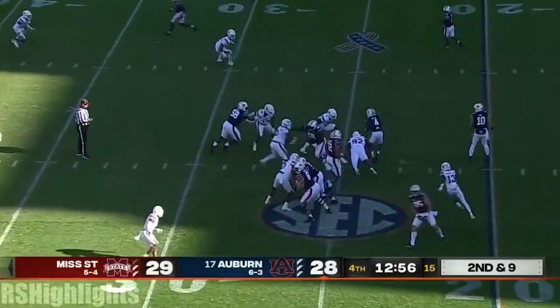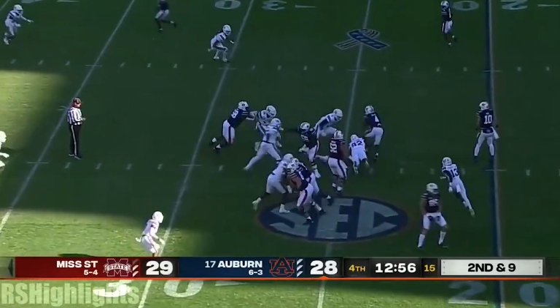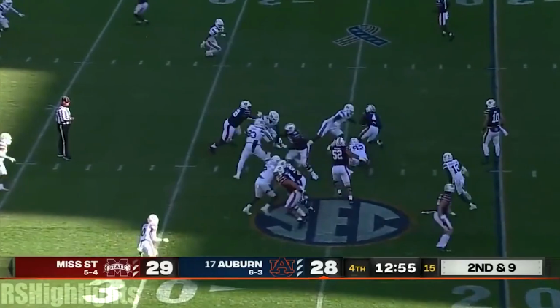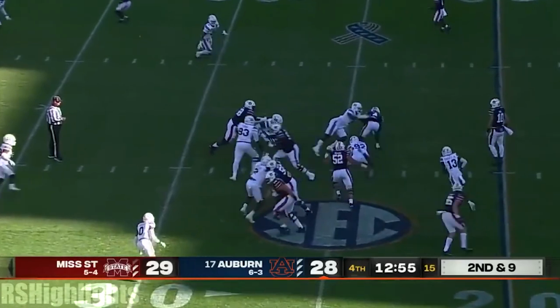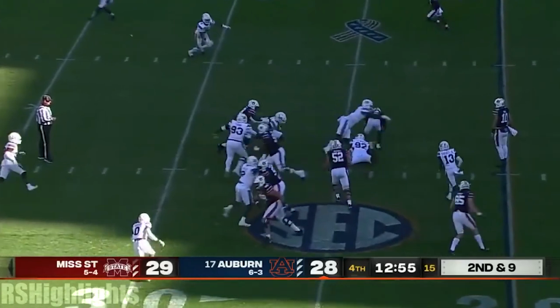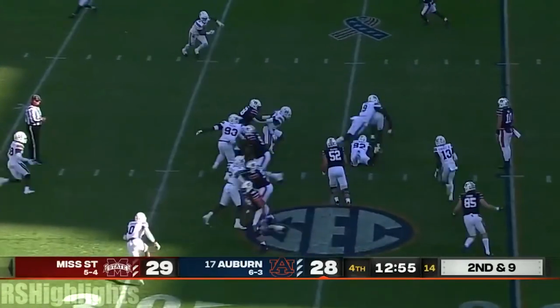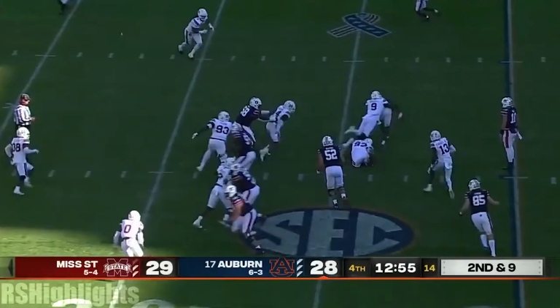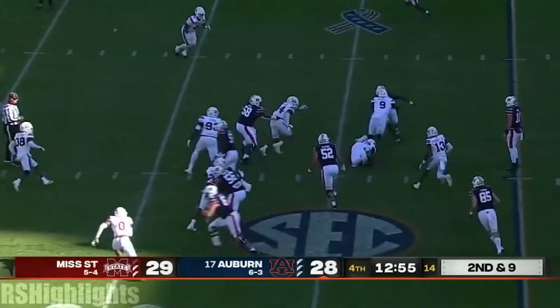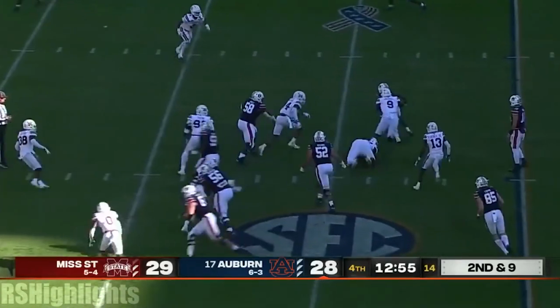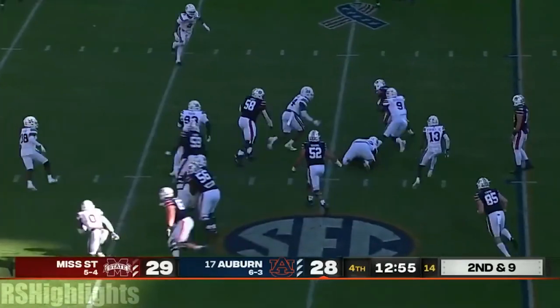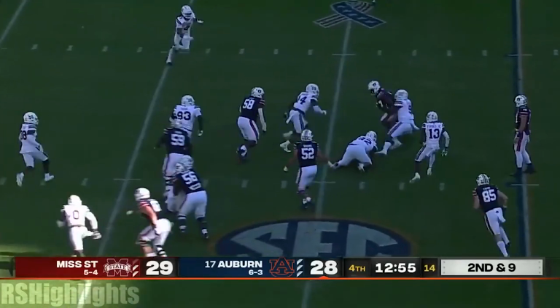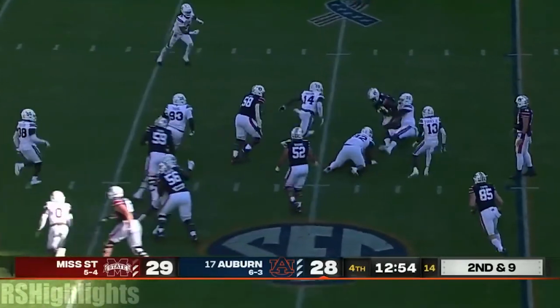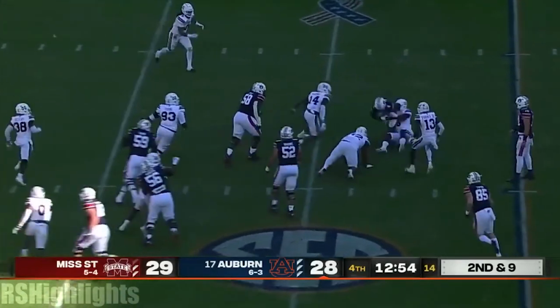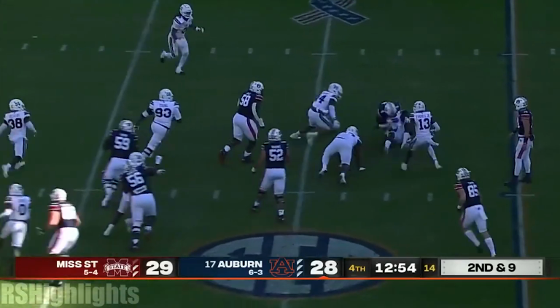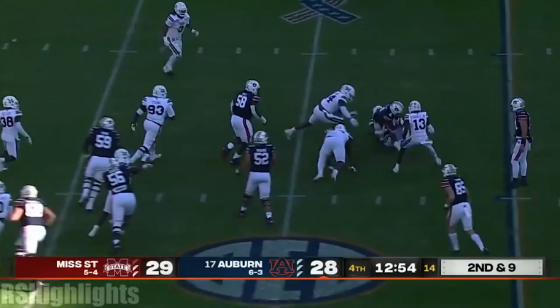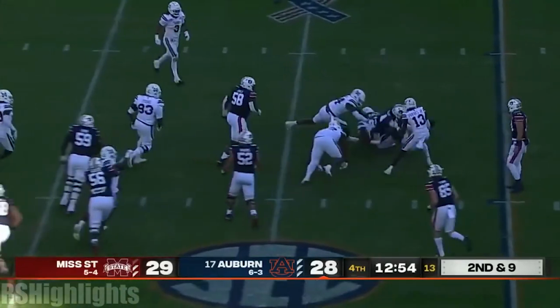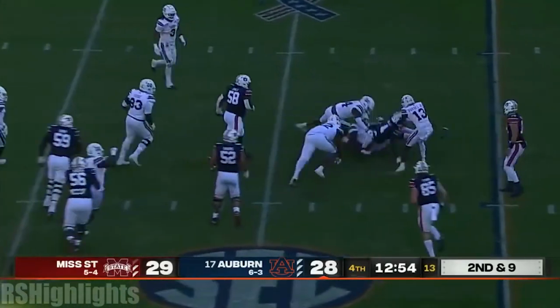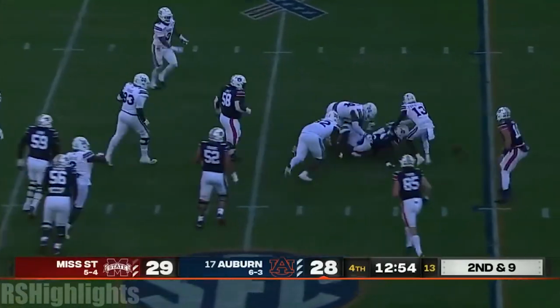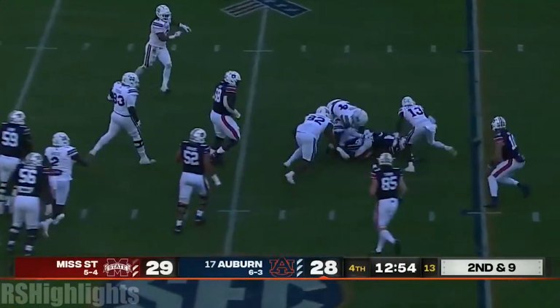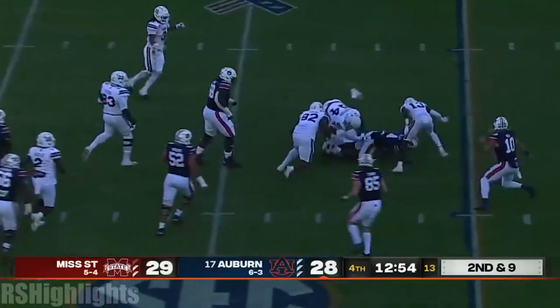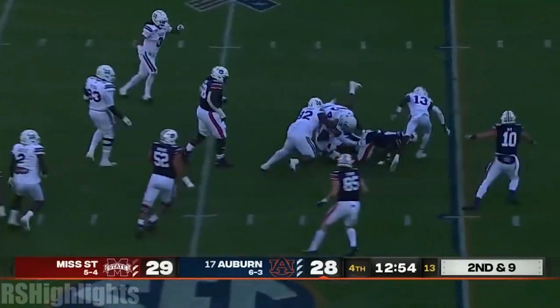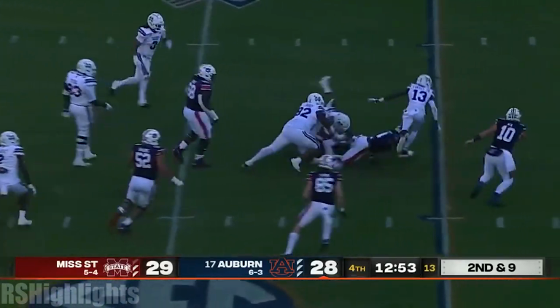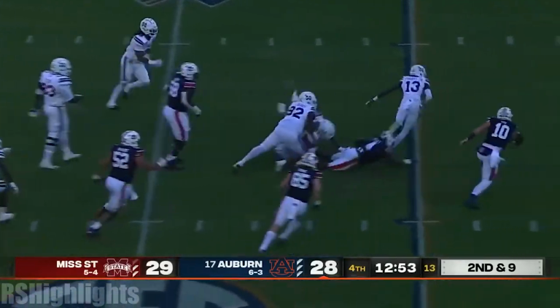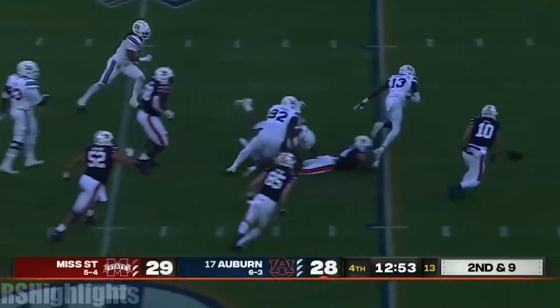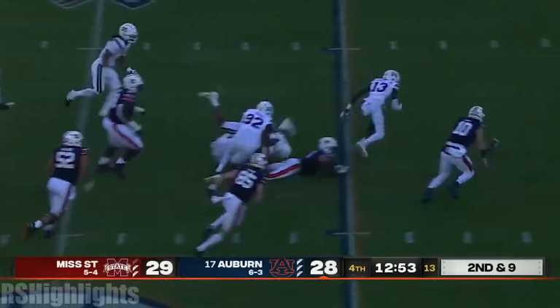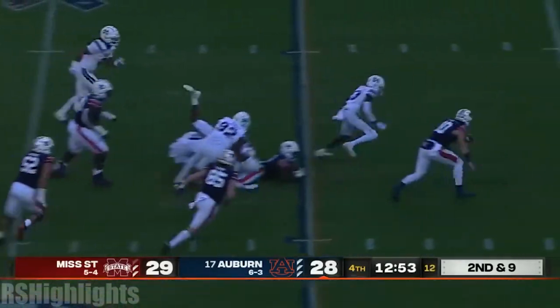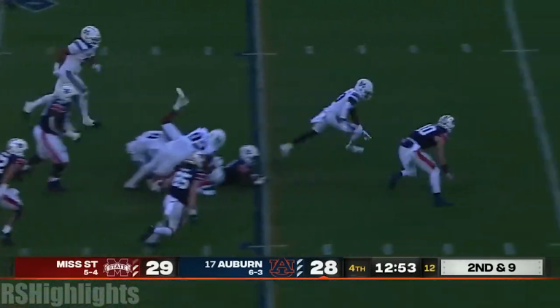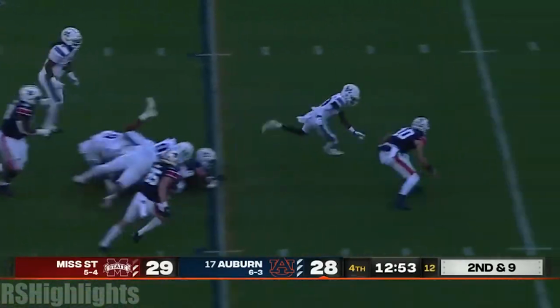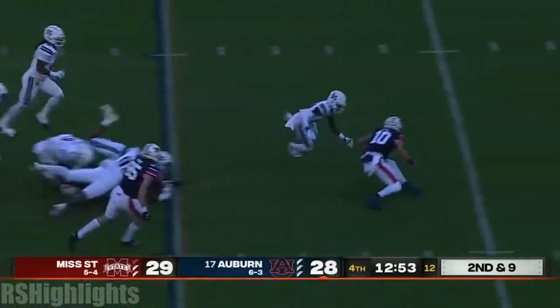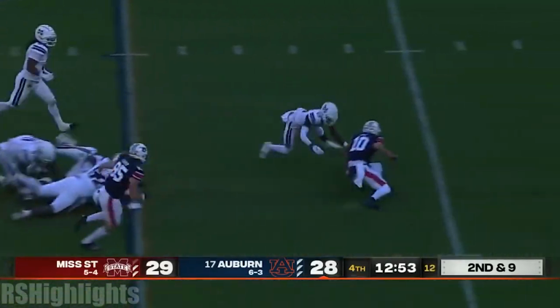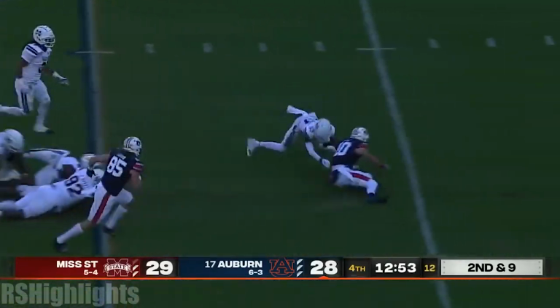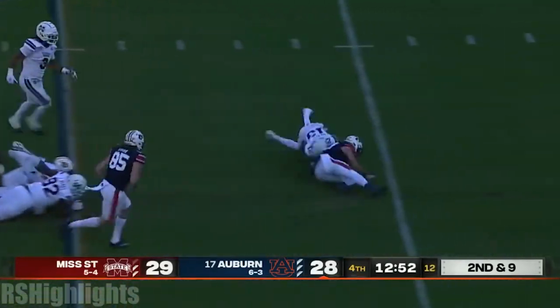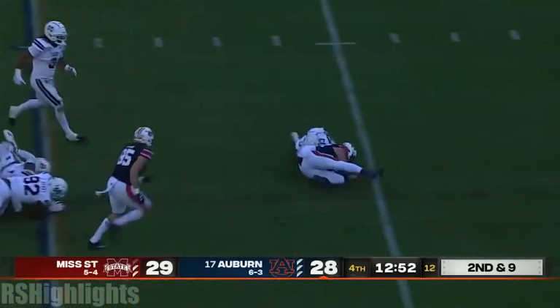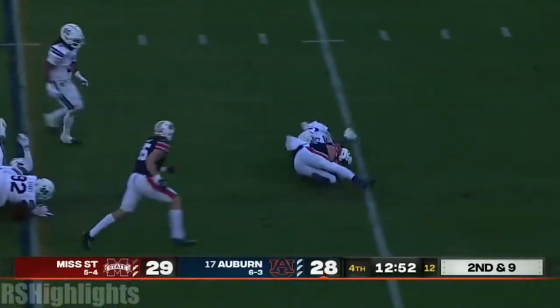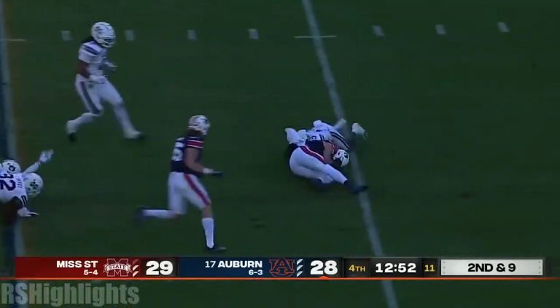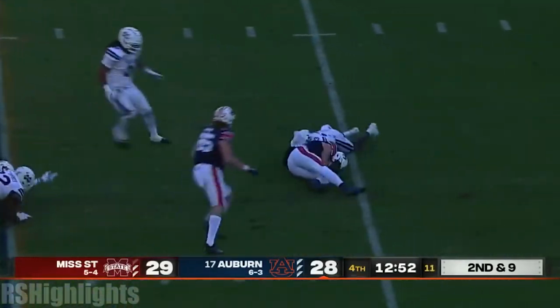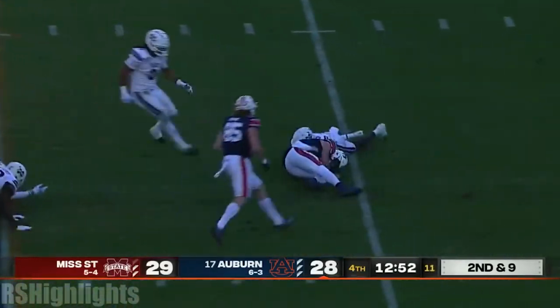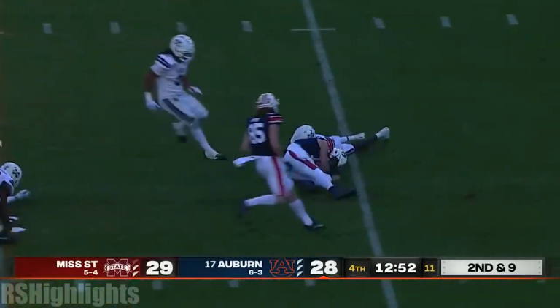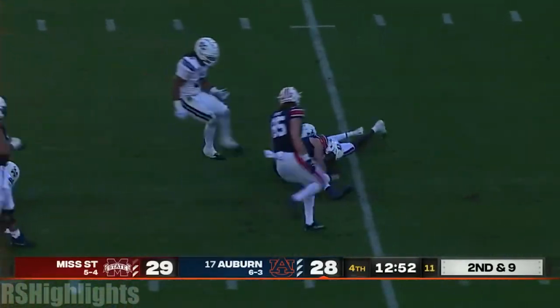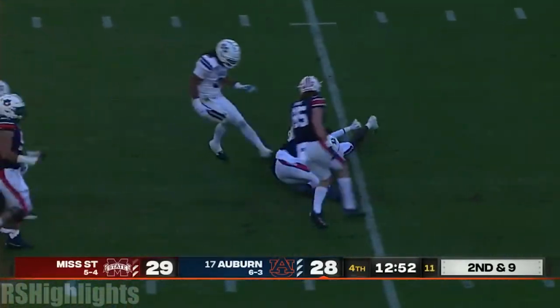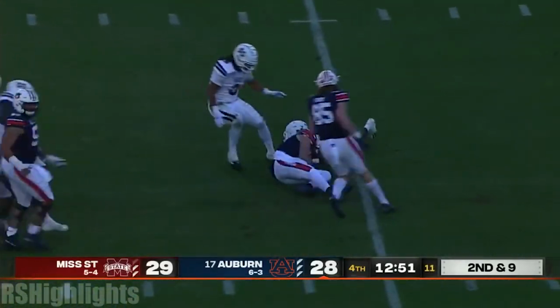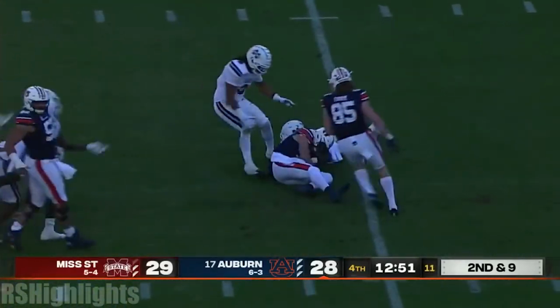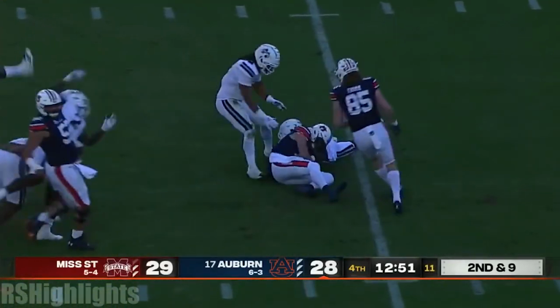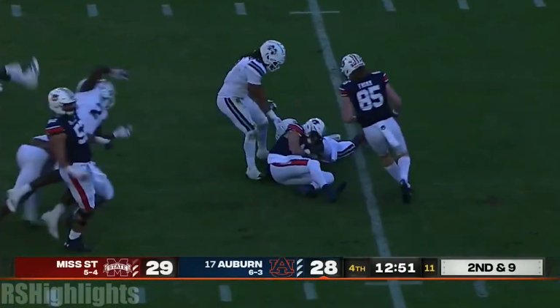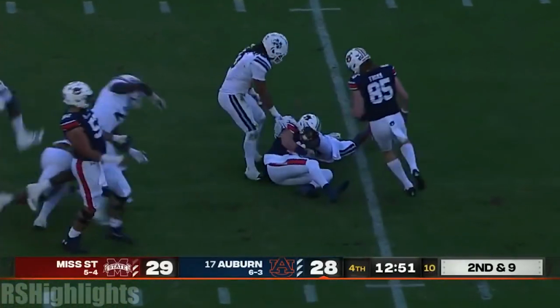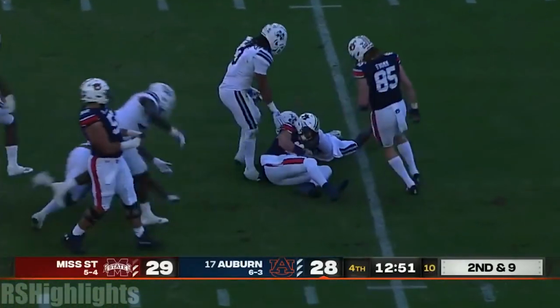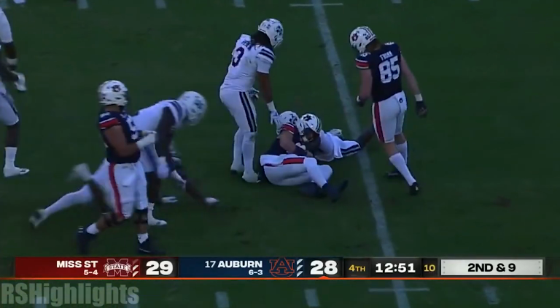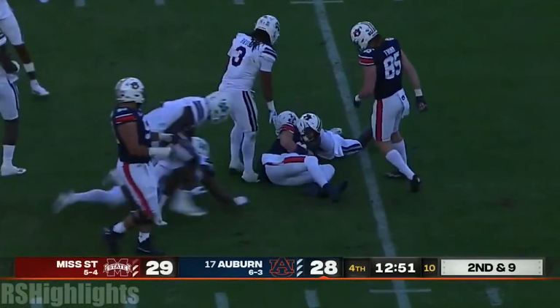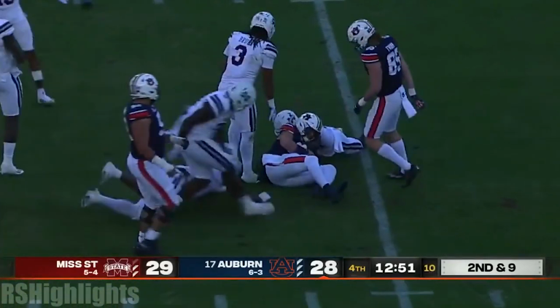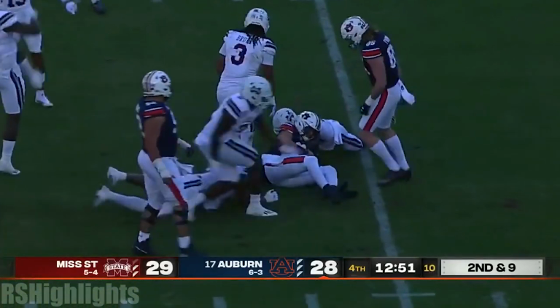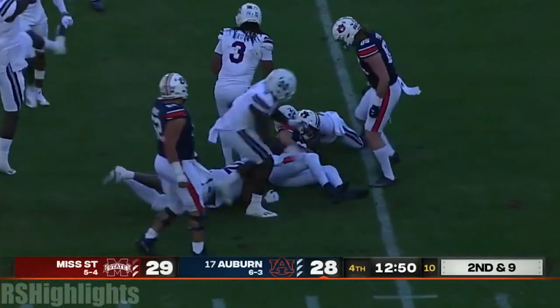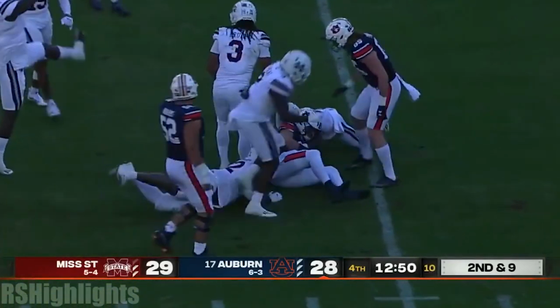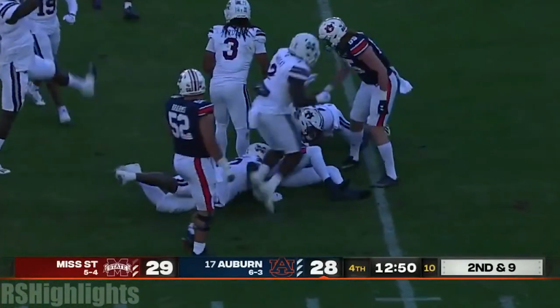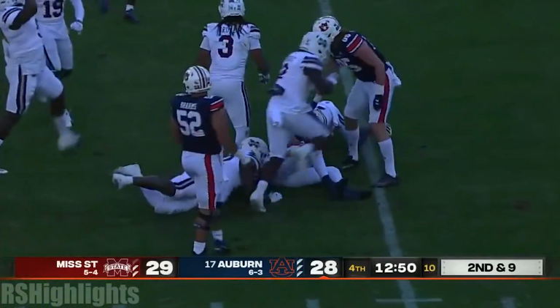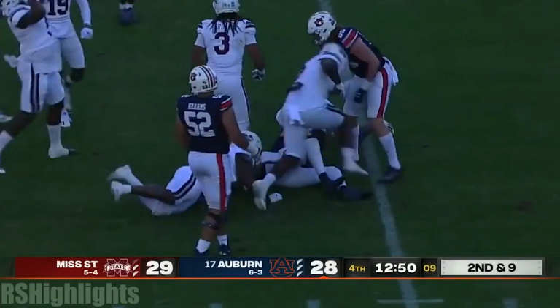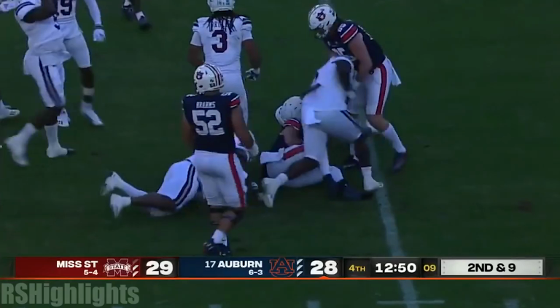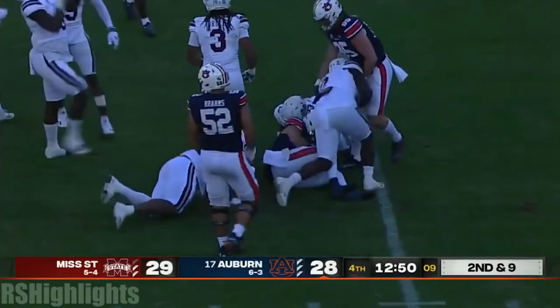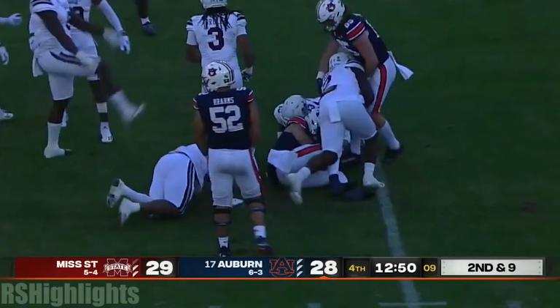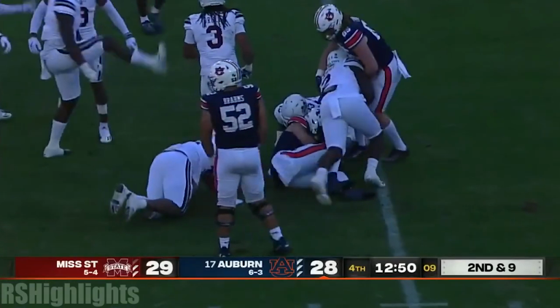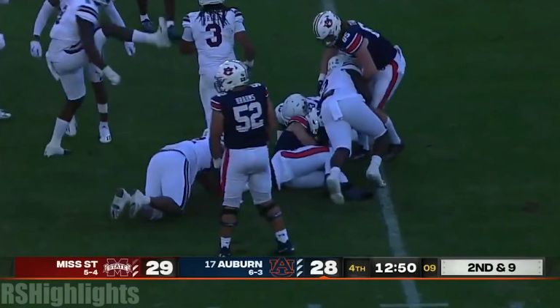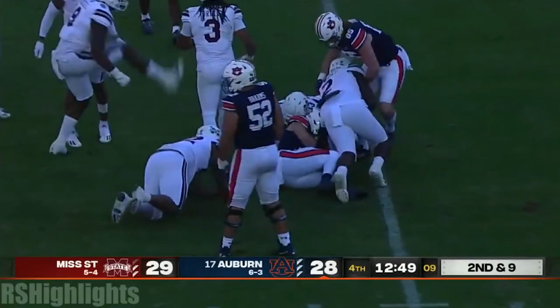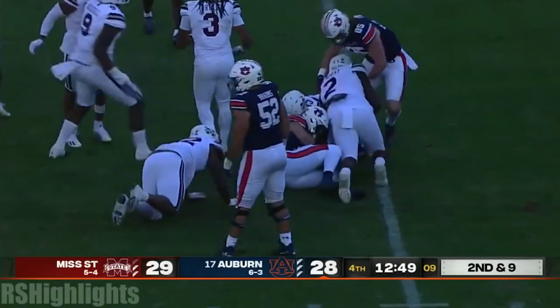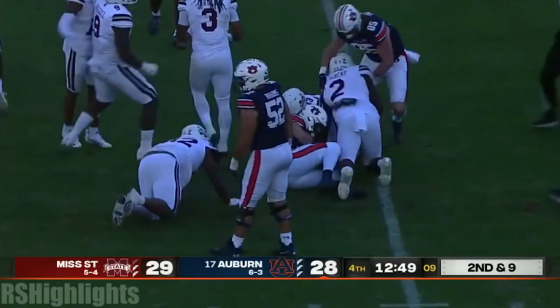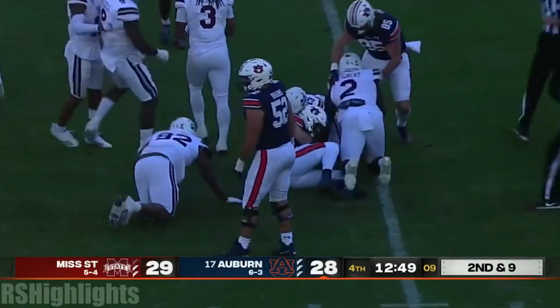They won it again and again — but nothing there for Bigsby, he lost the football! And Bo Nix, it looks like, jumped on top of him.